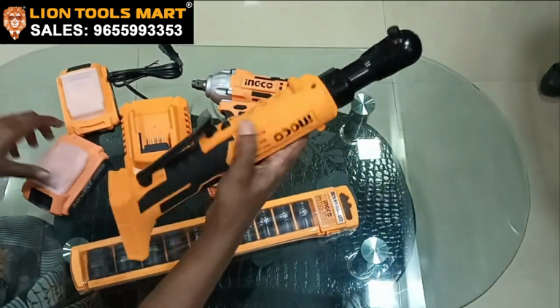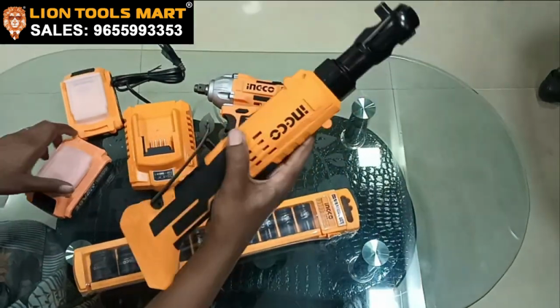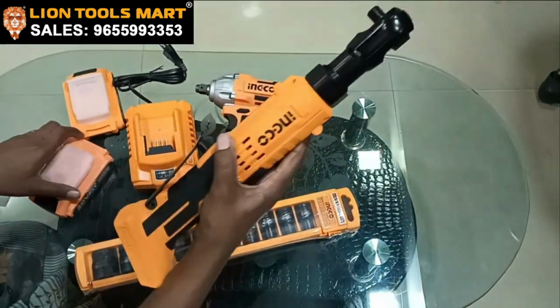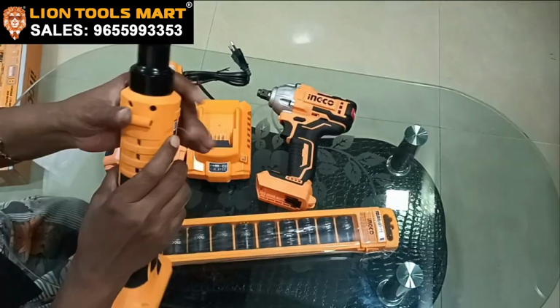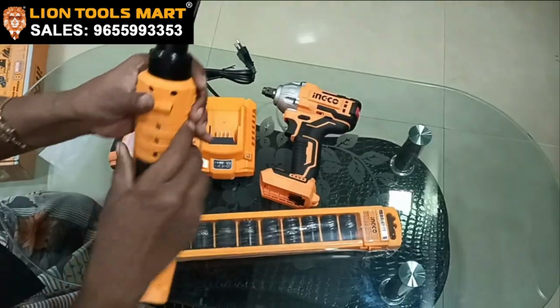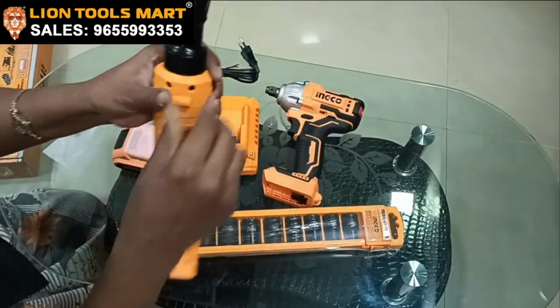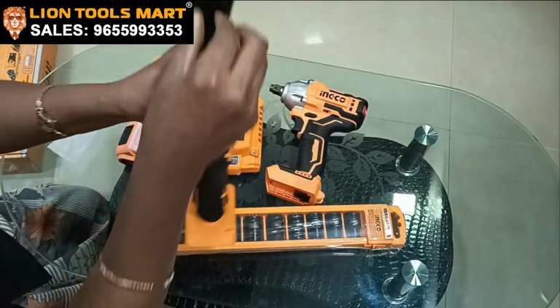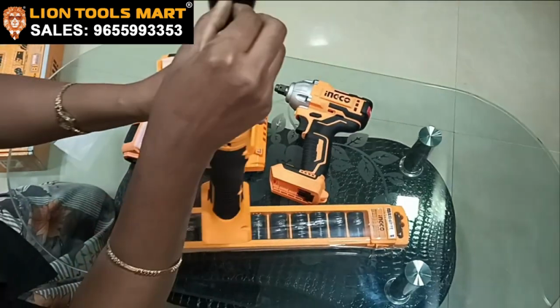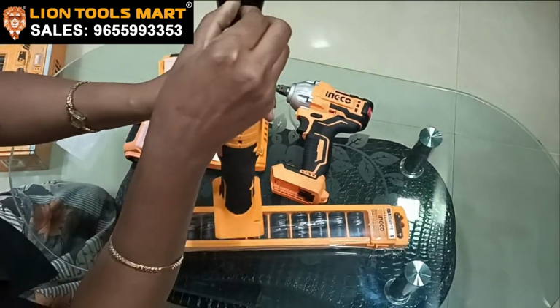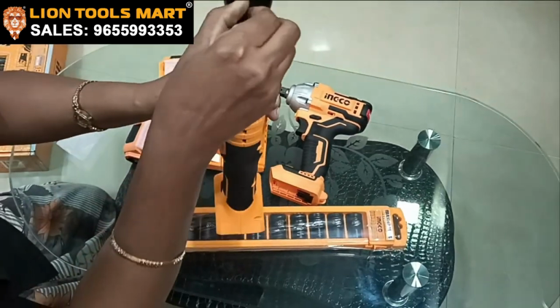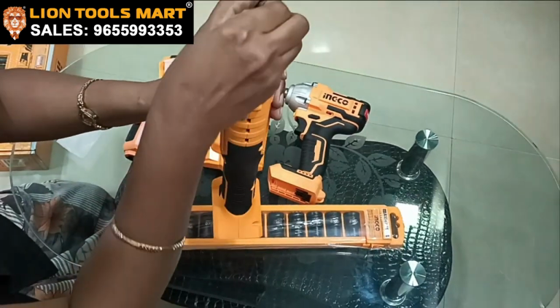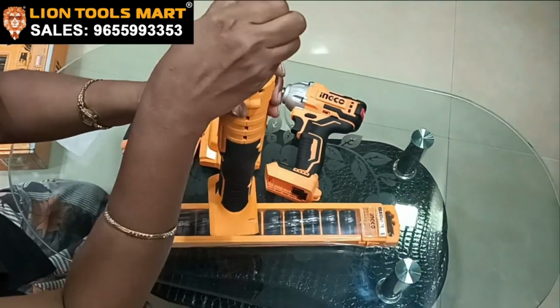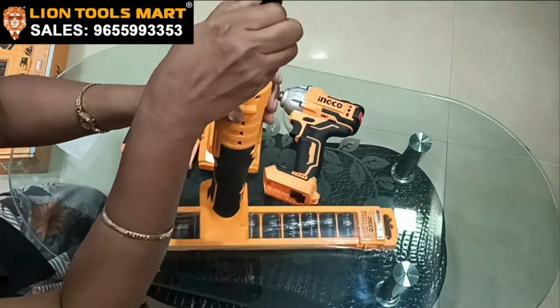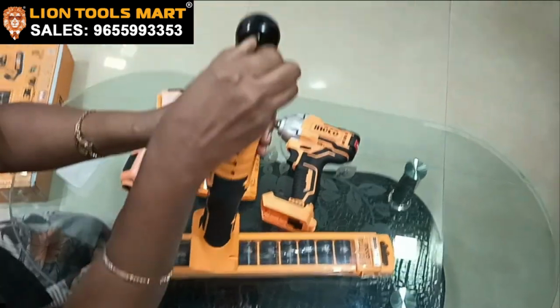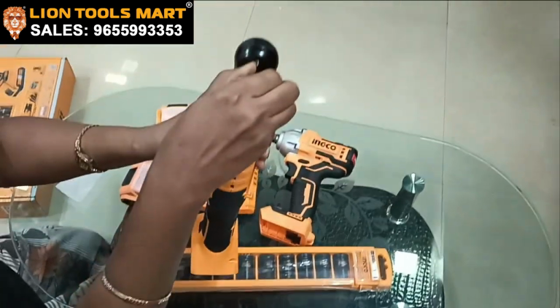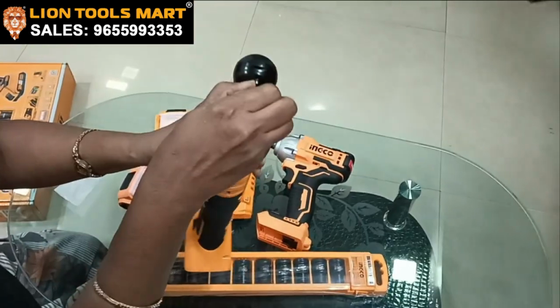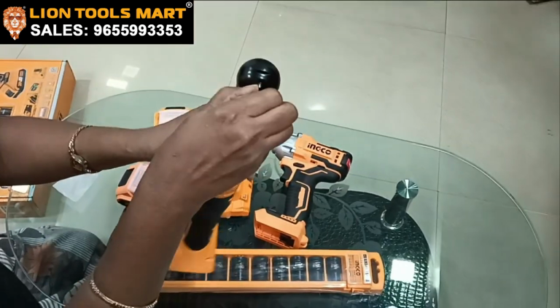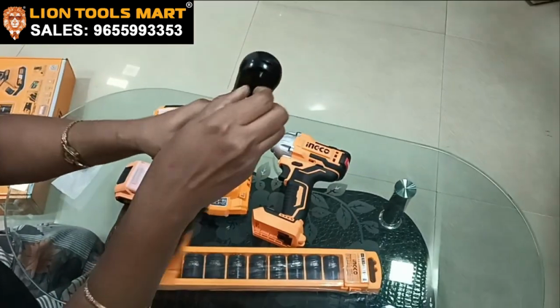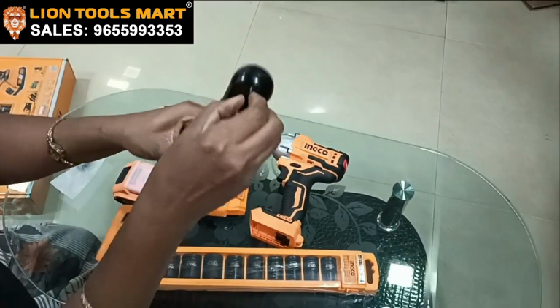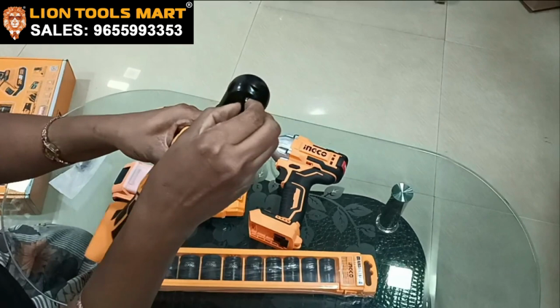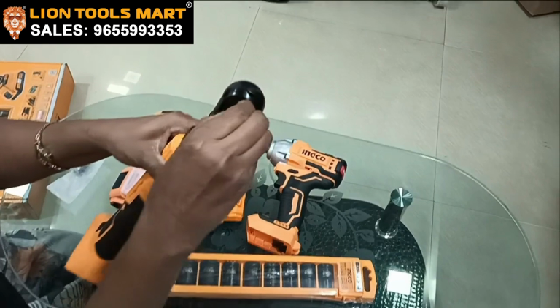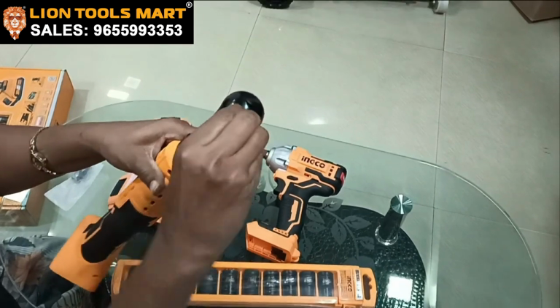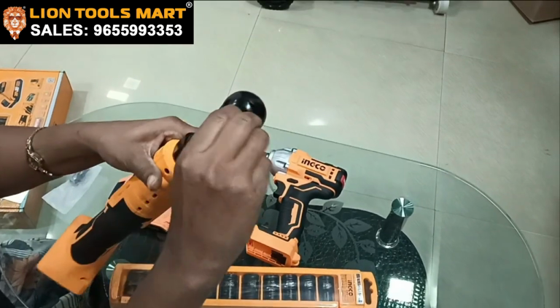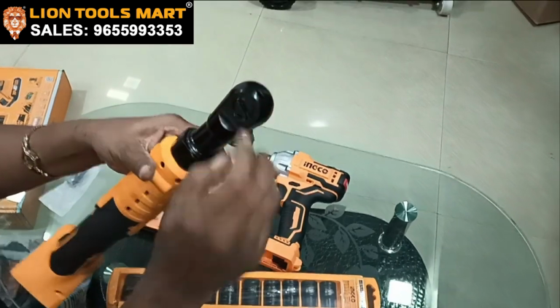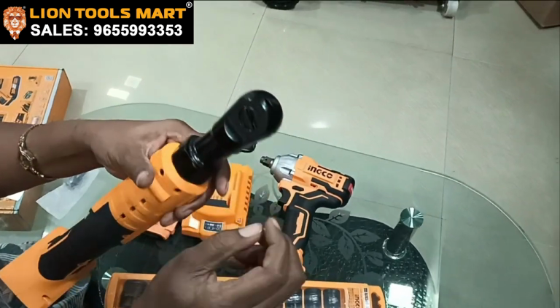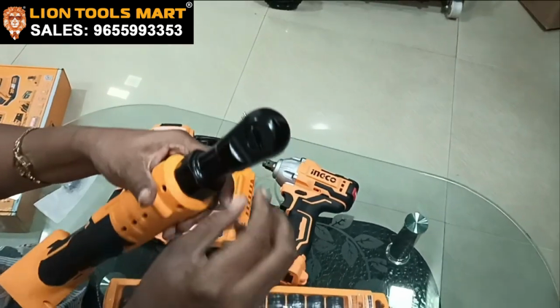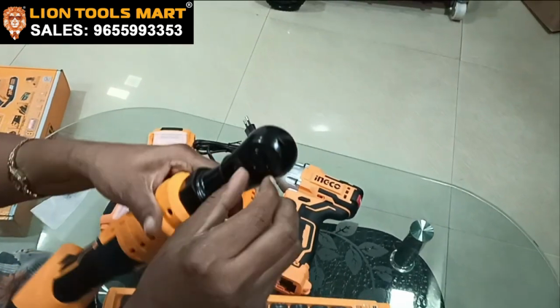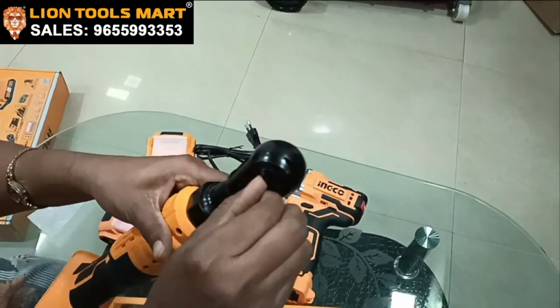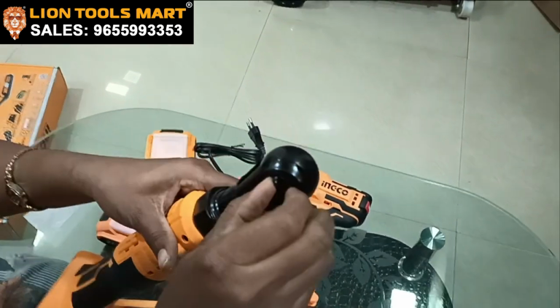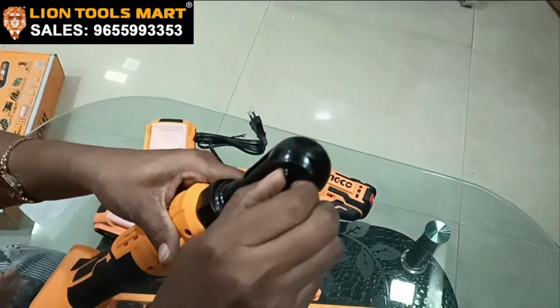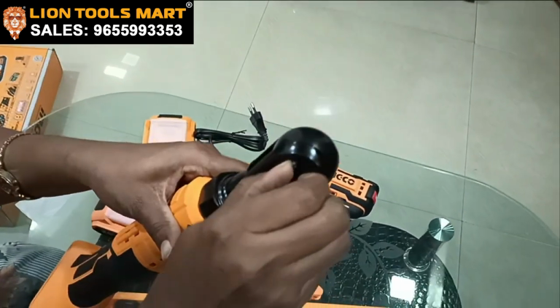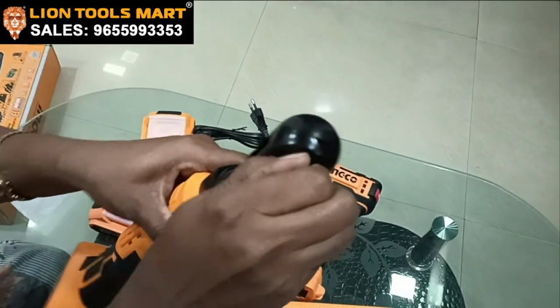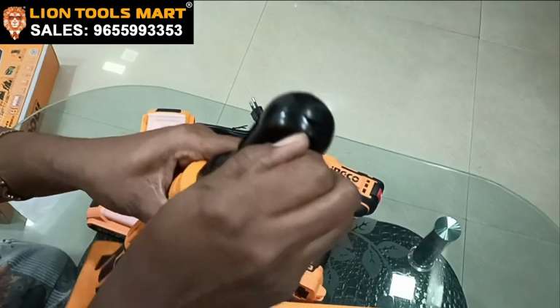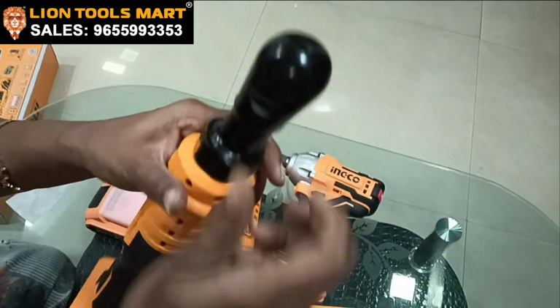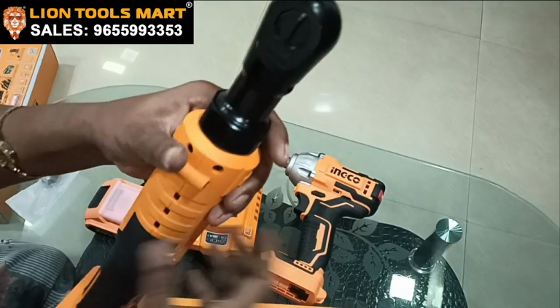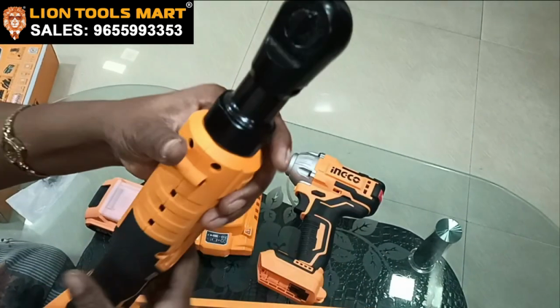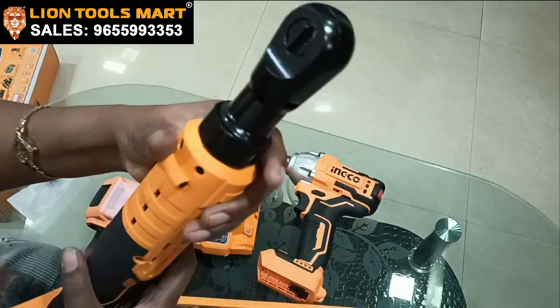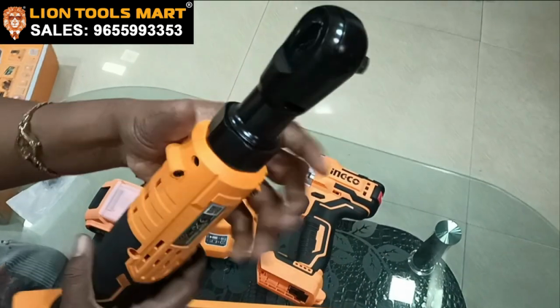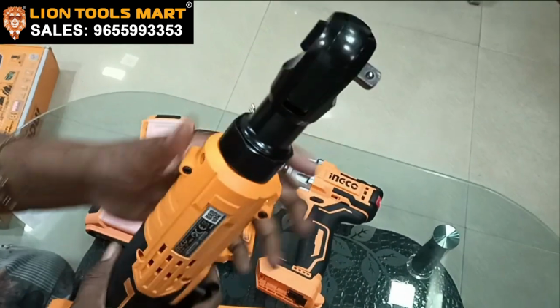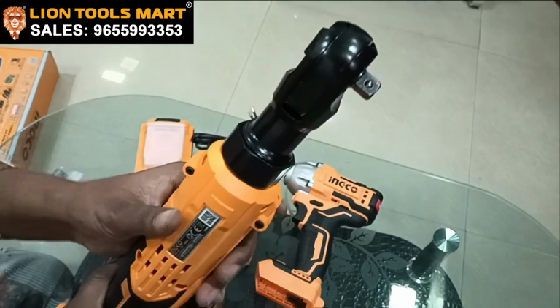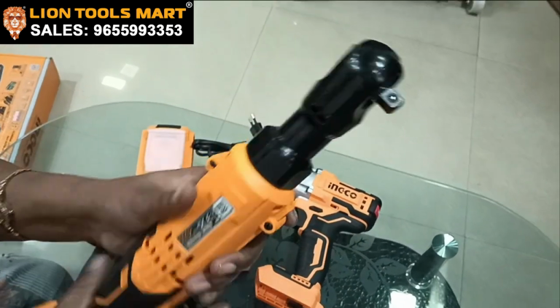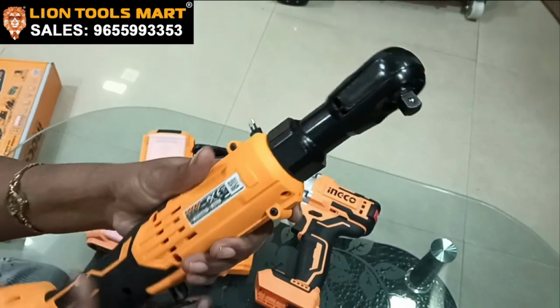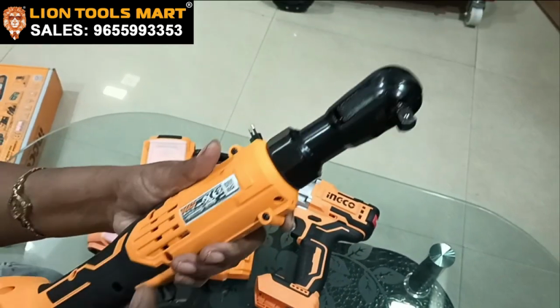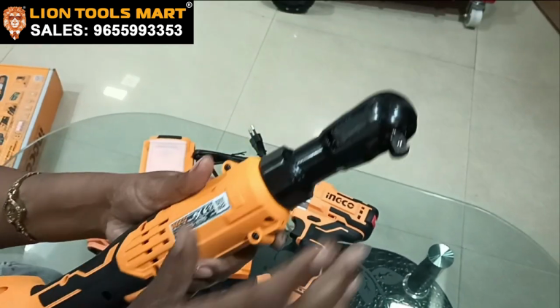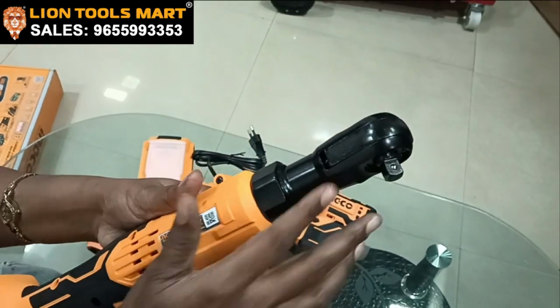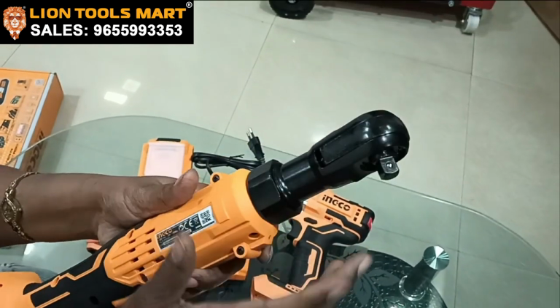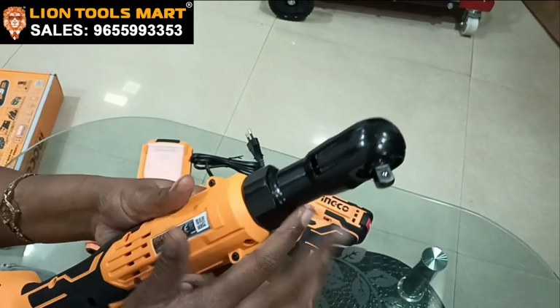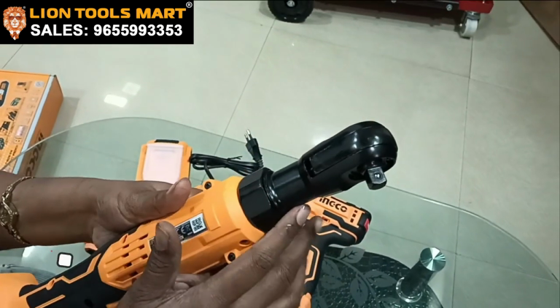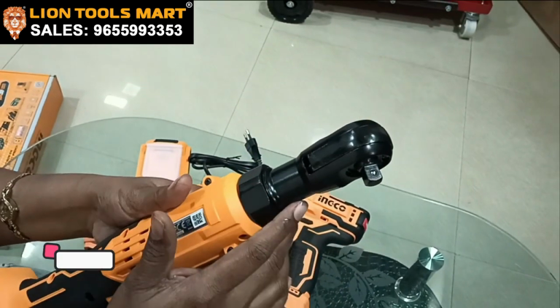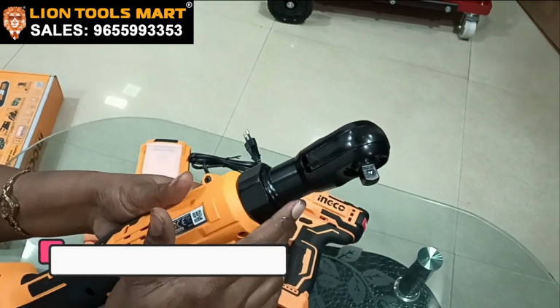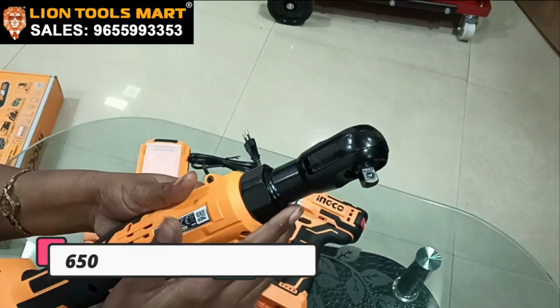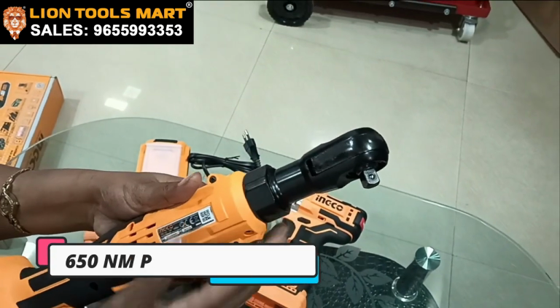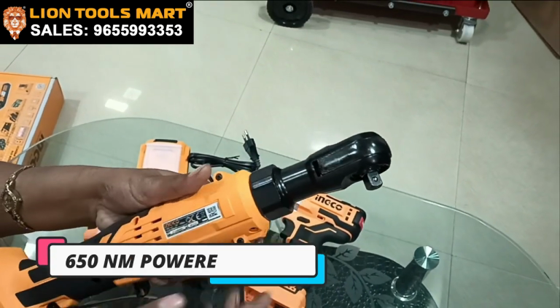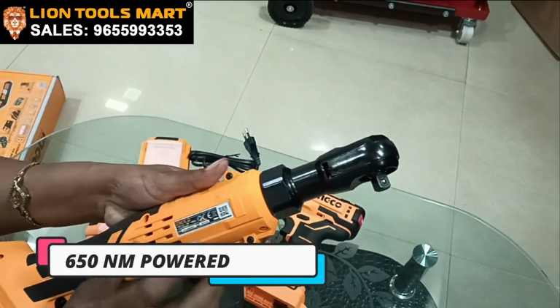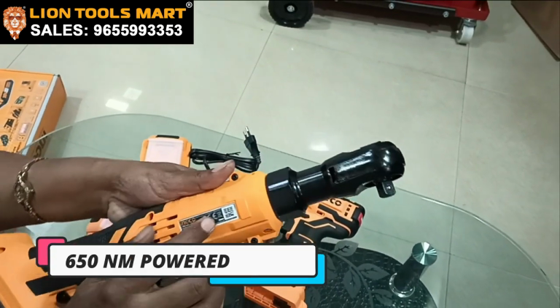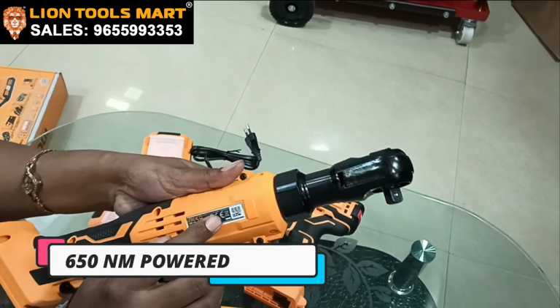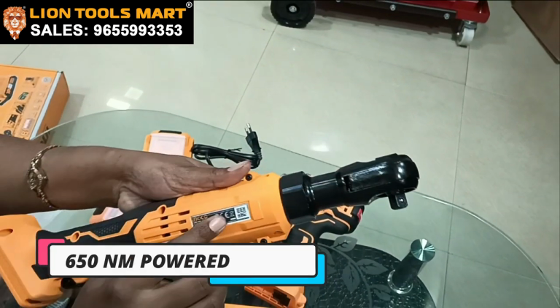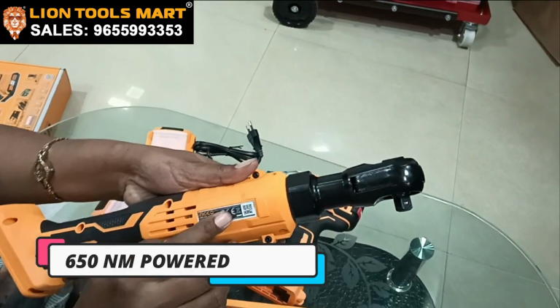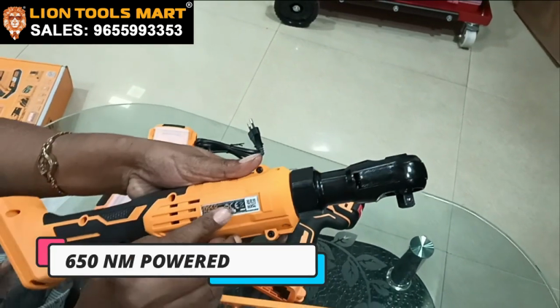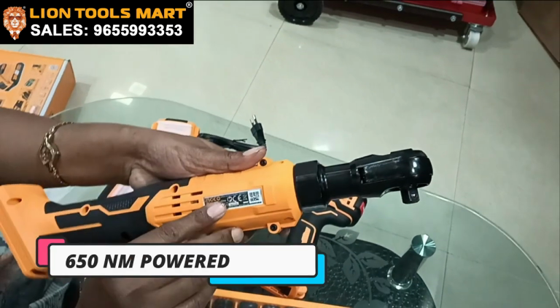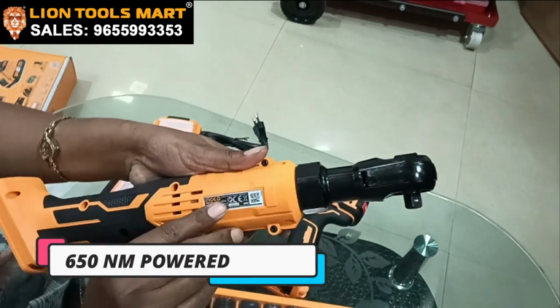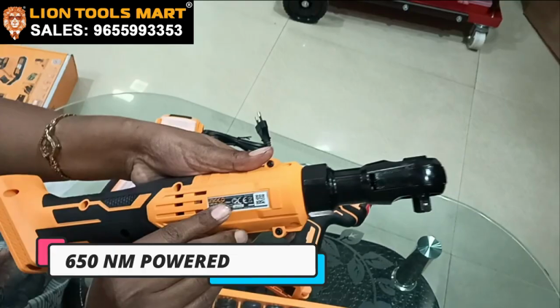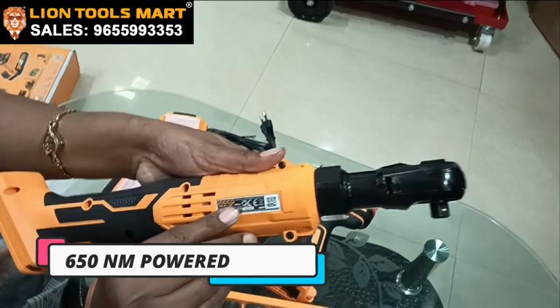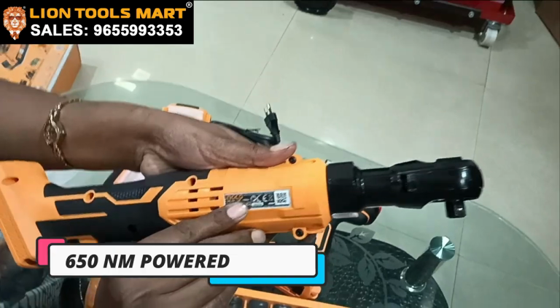We have a reverse-forward switch. If you look at this, it is 650Nm.